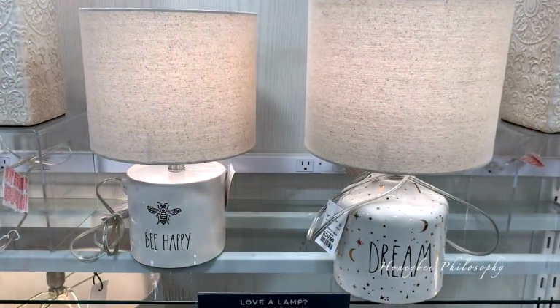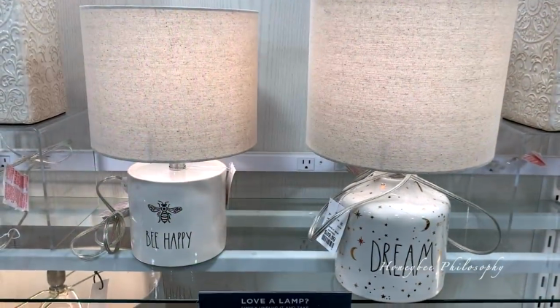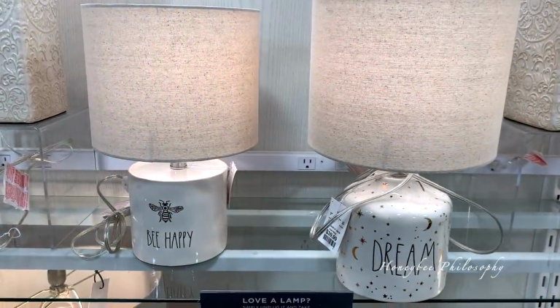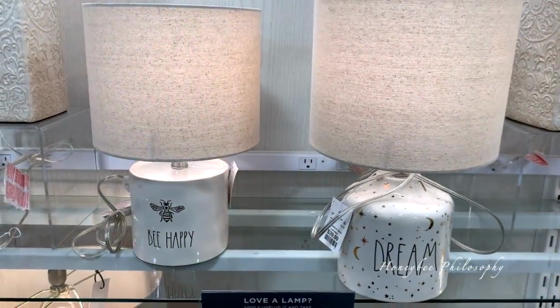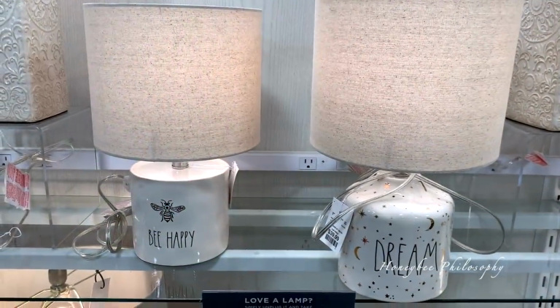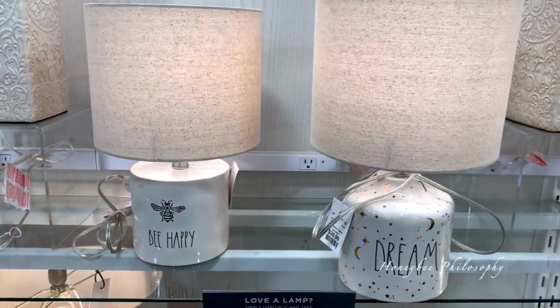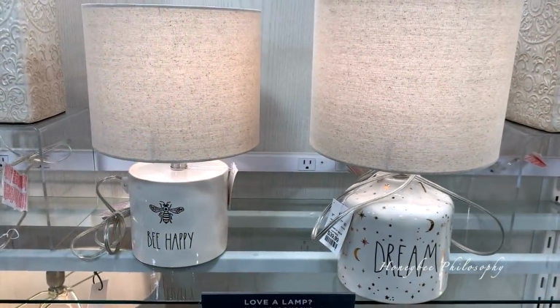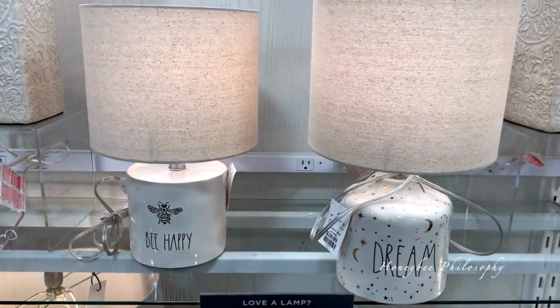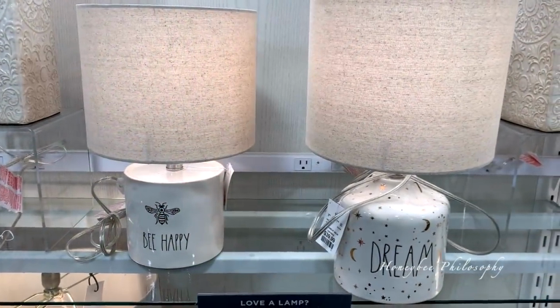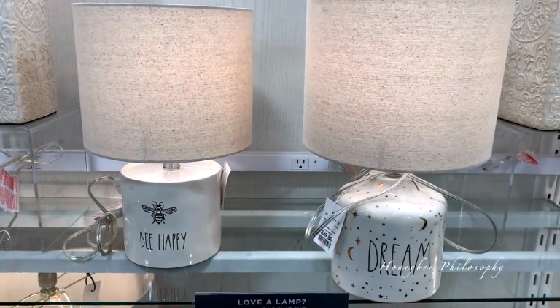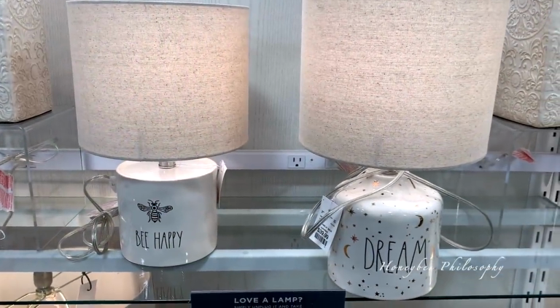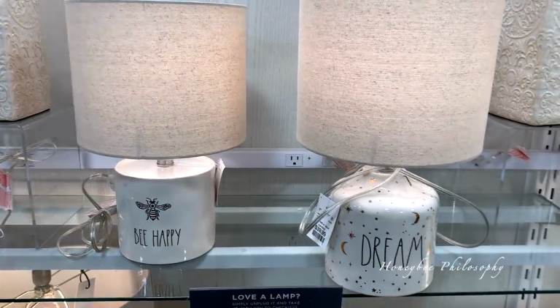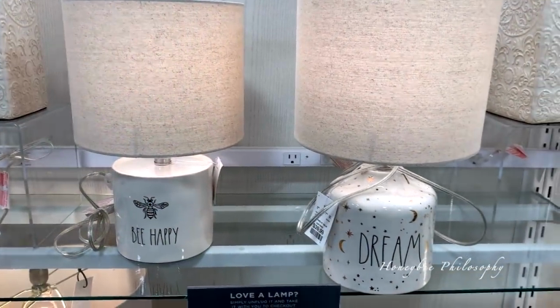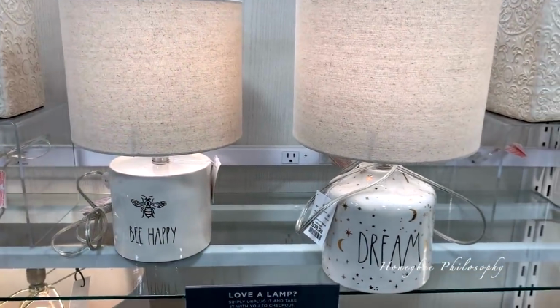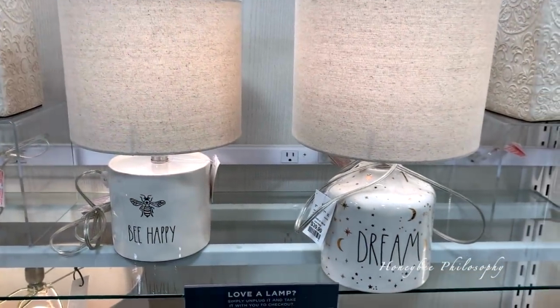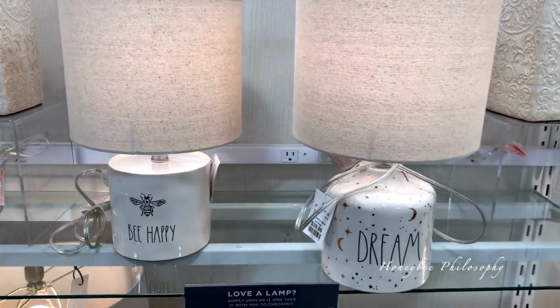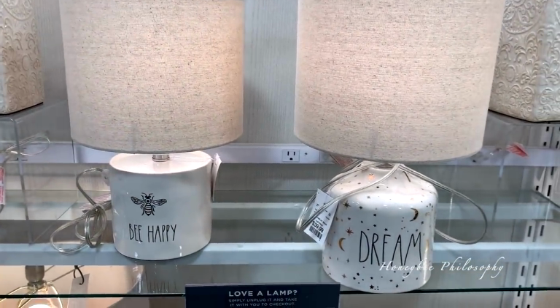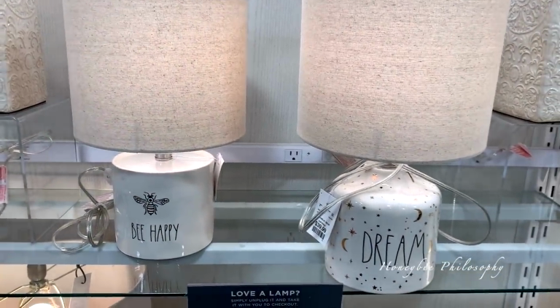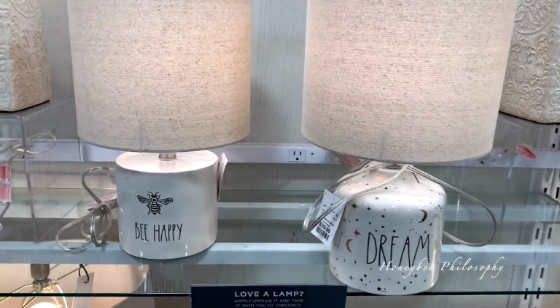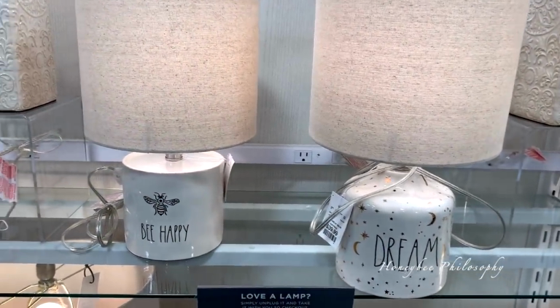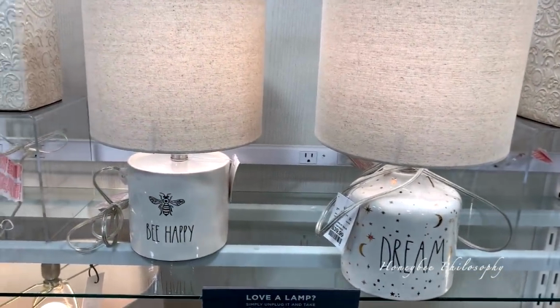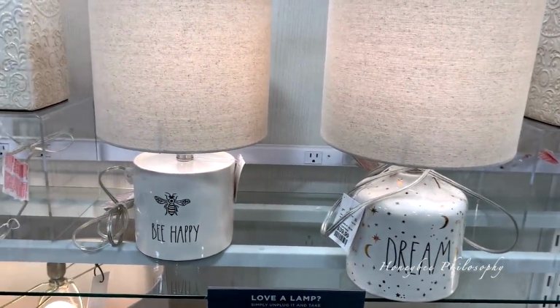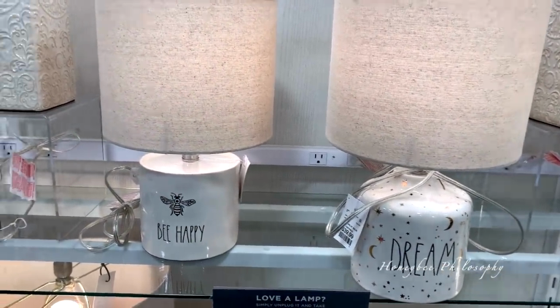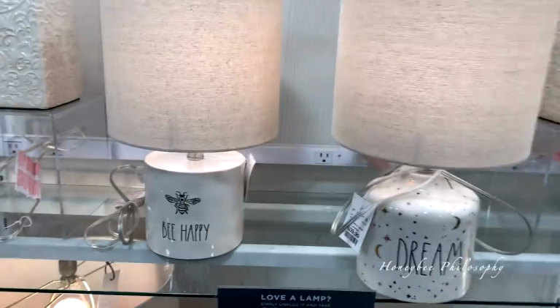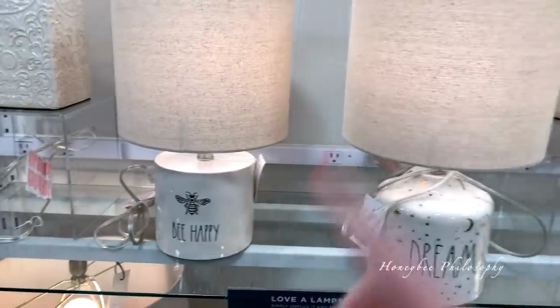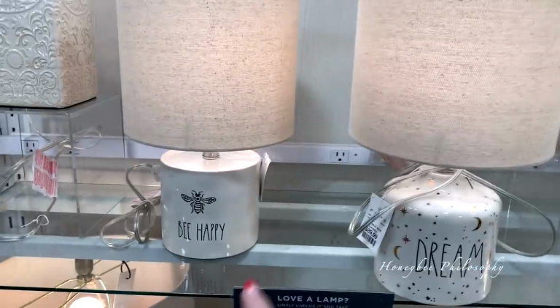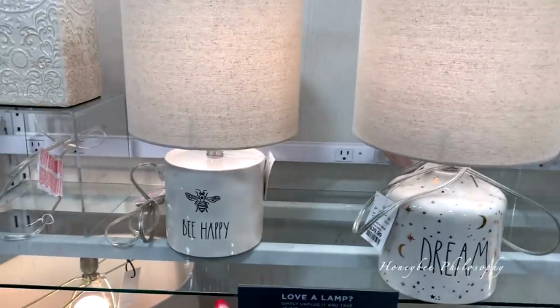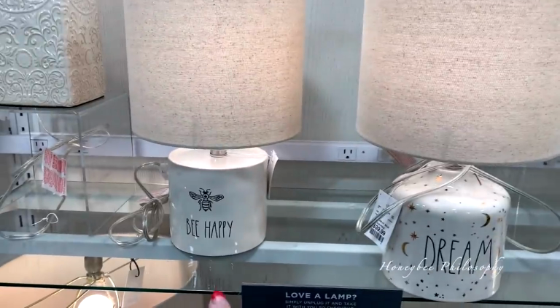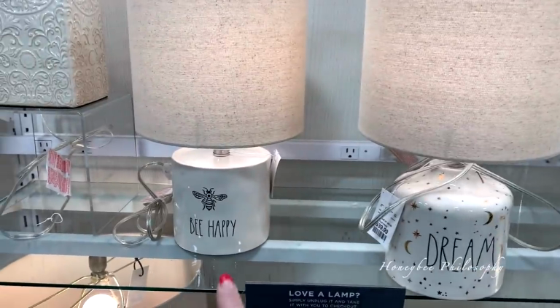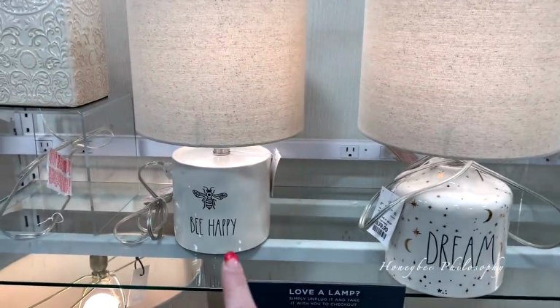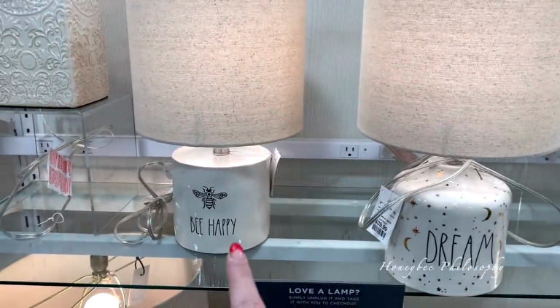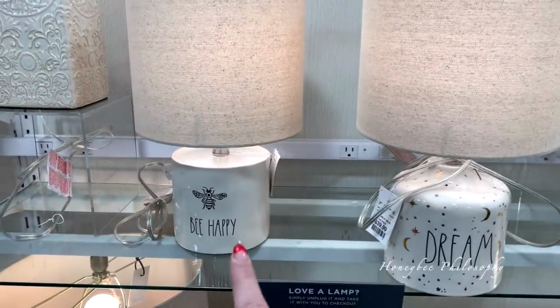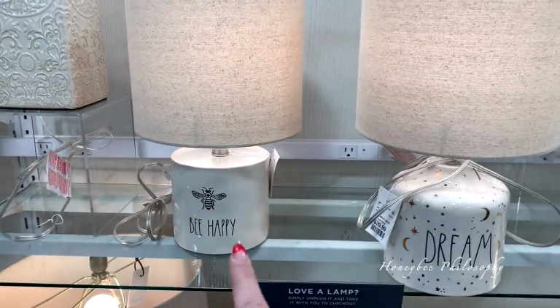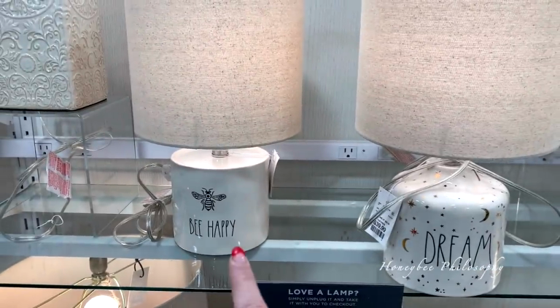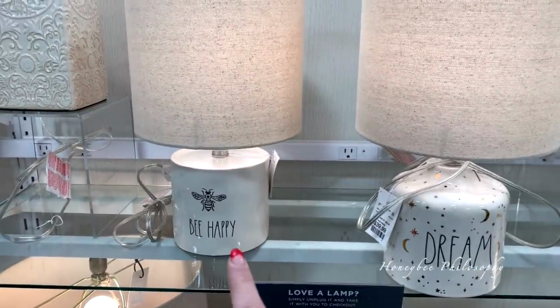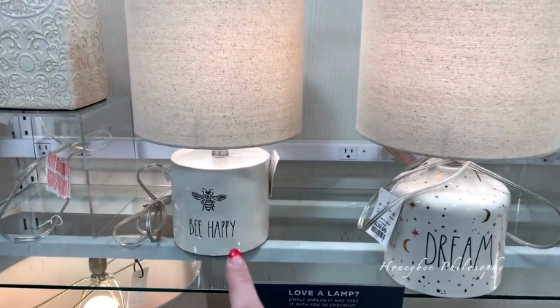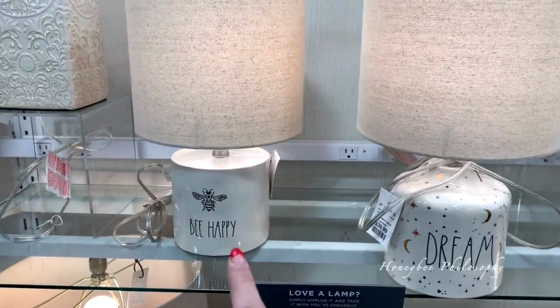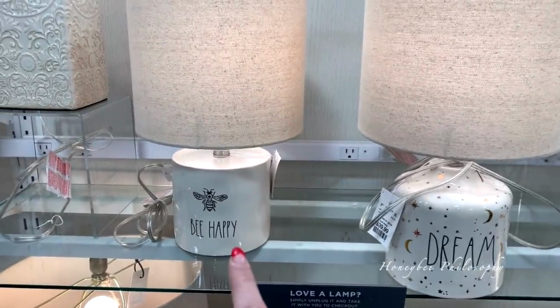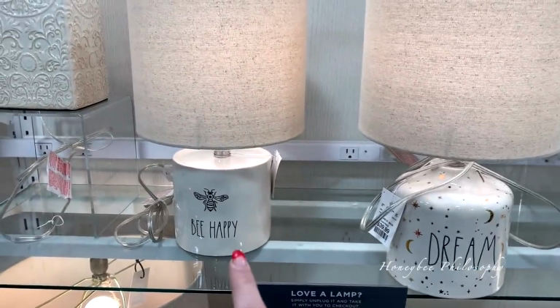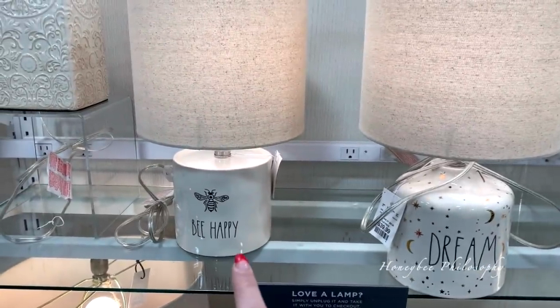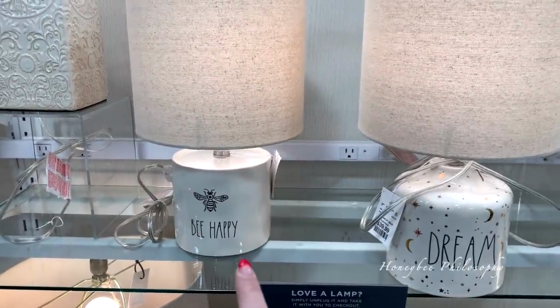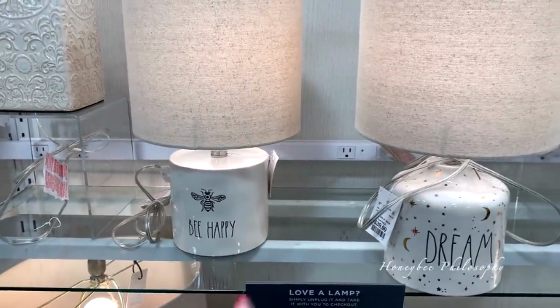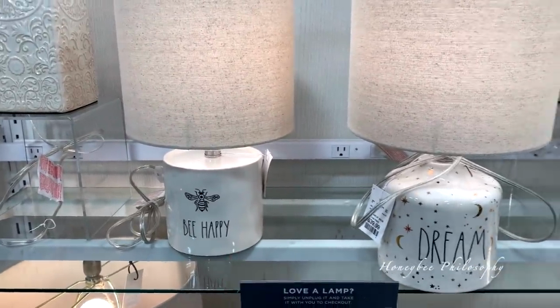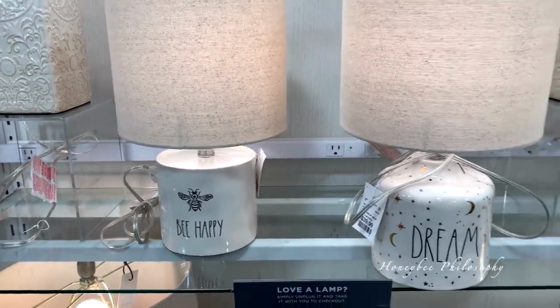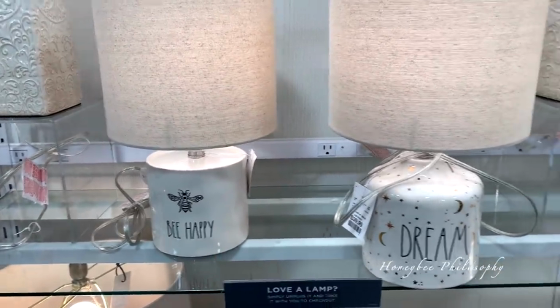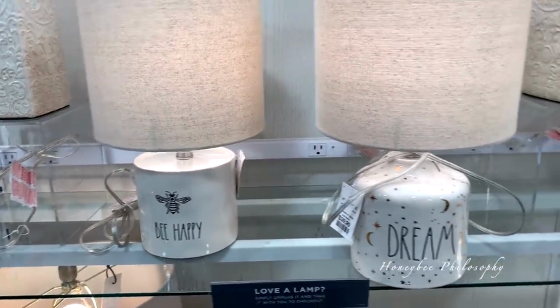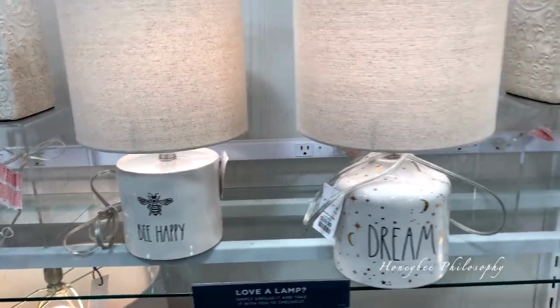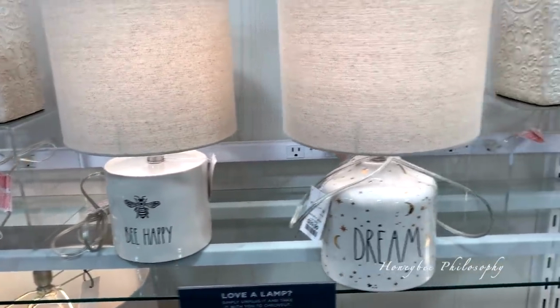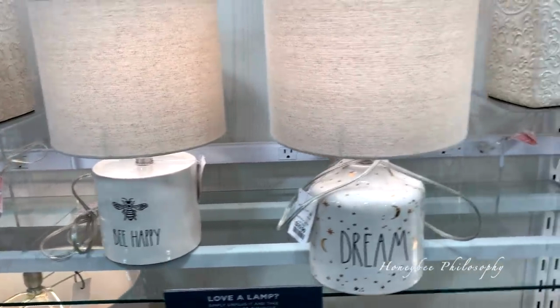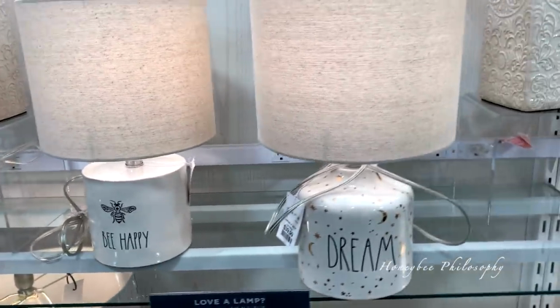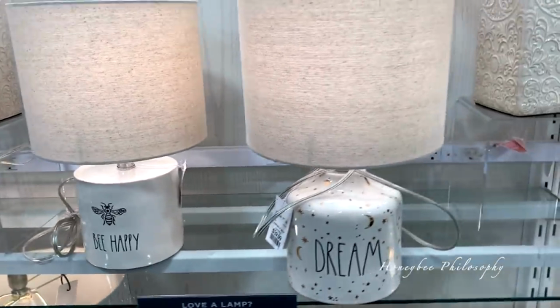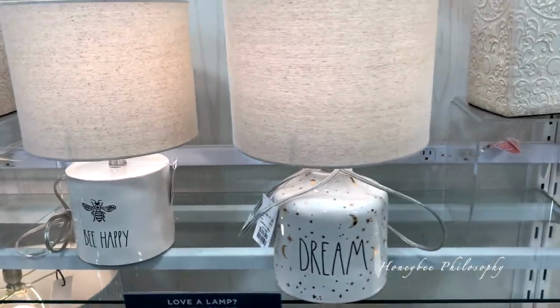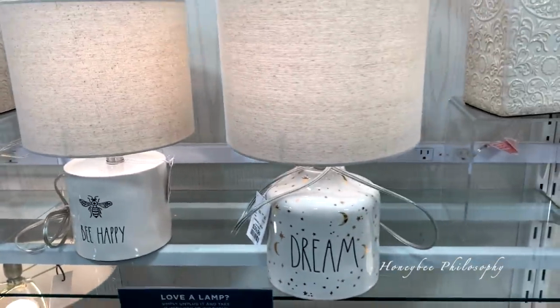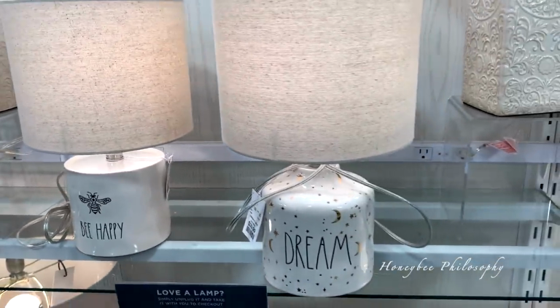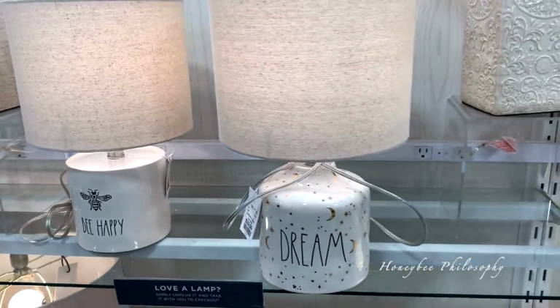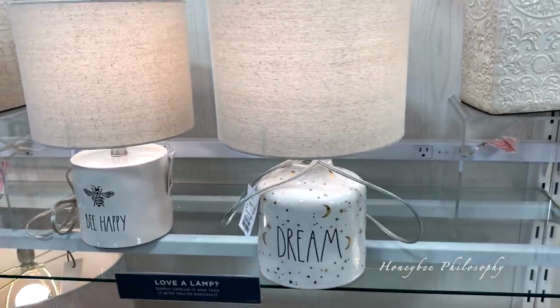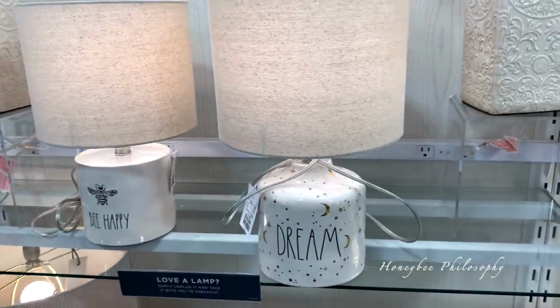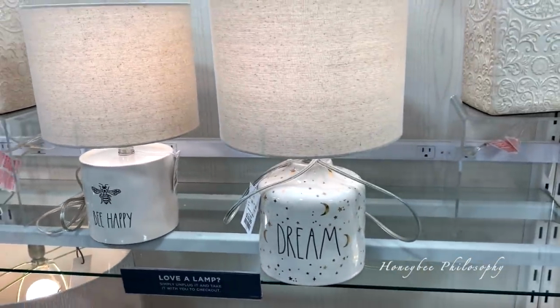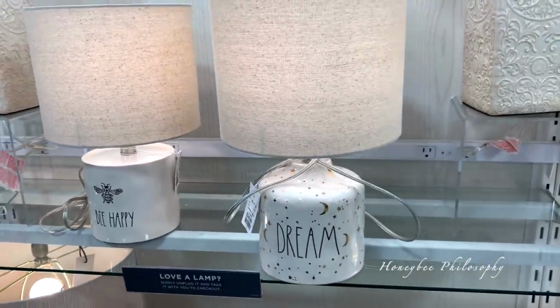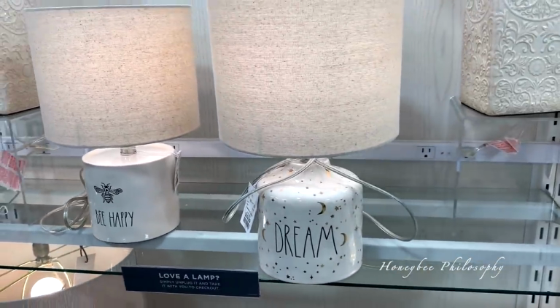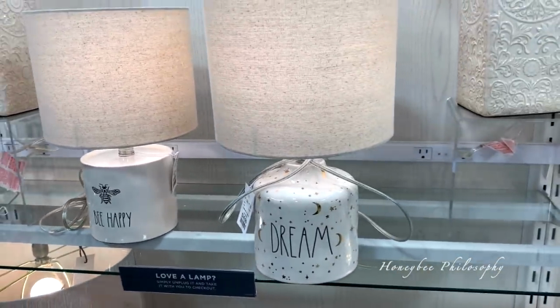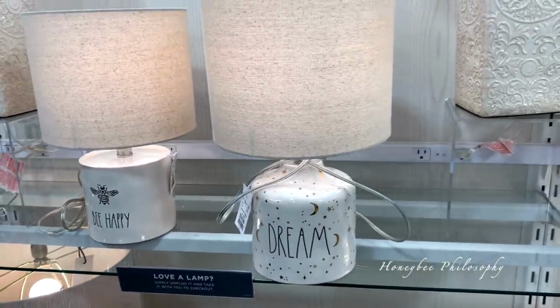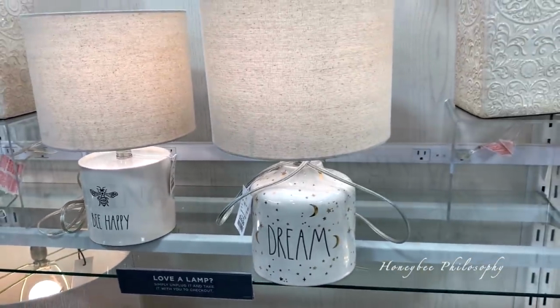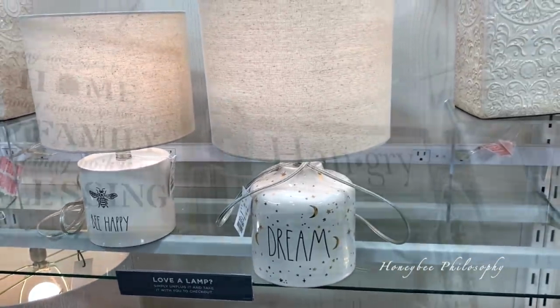Look what I just saw in the lamp section — 'Be Happy.' How cute is that? And there's also one that says 'Already Done When This Is a Dream.'